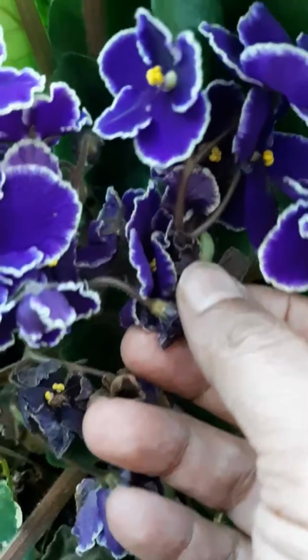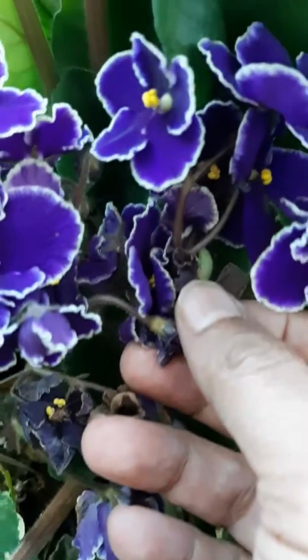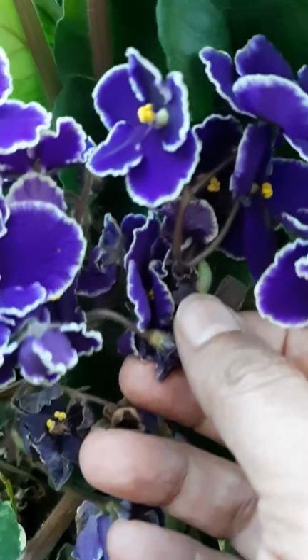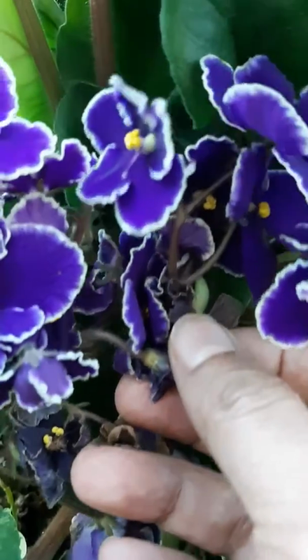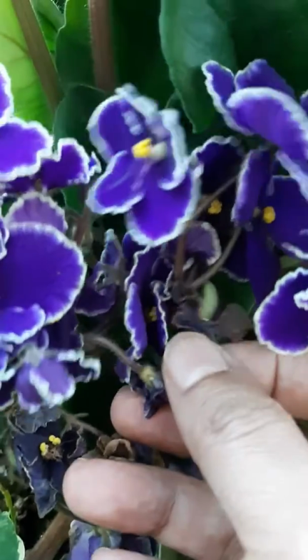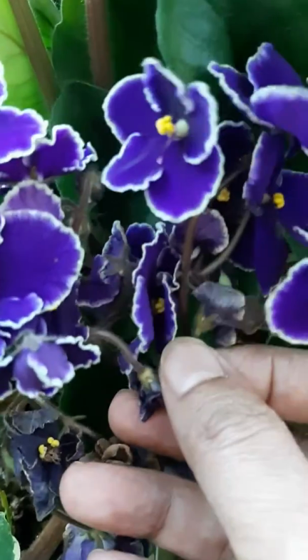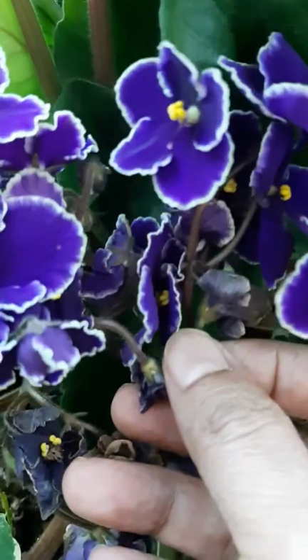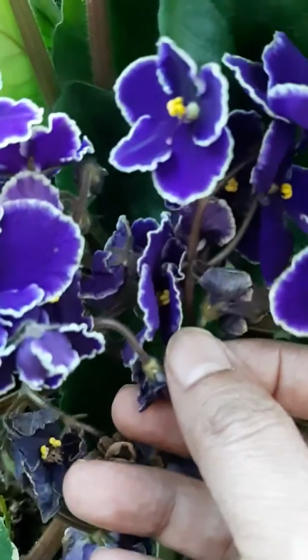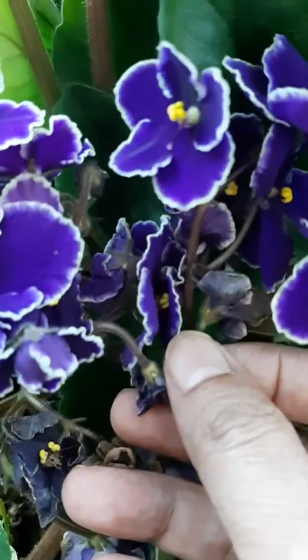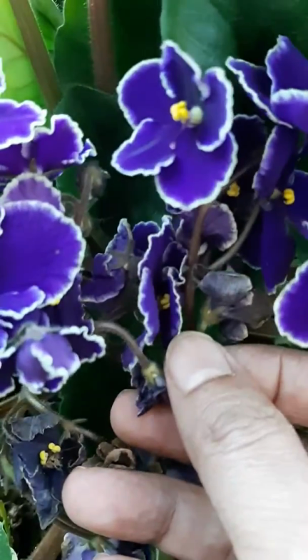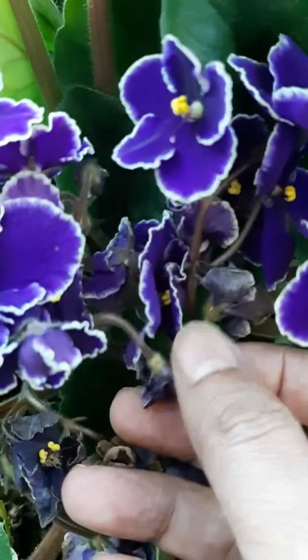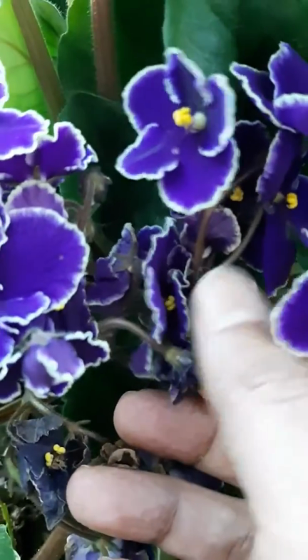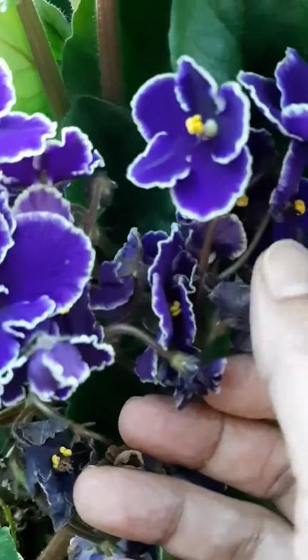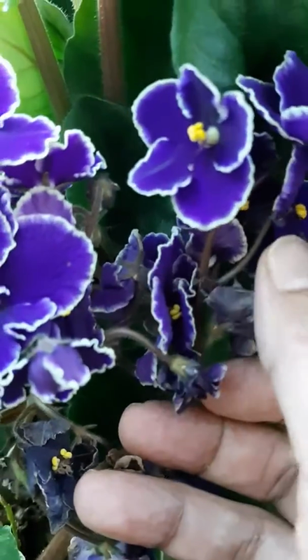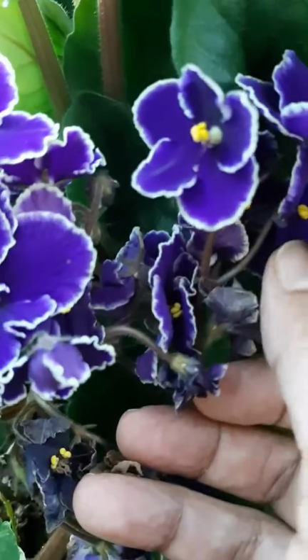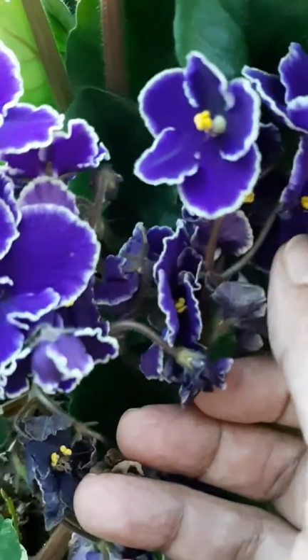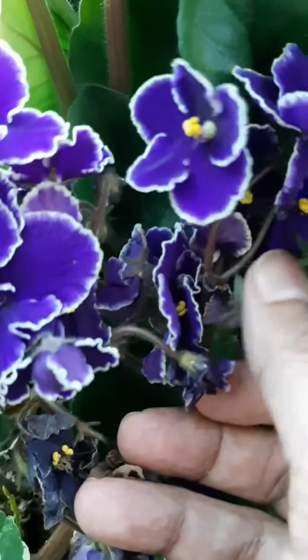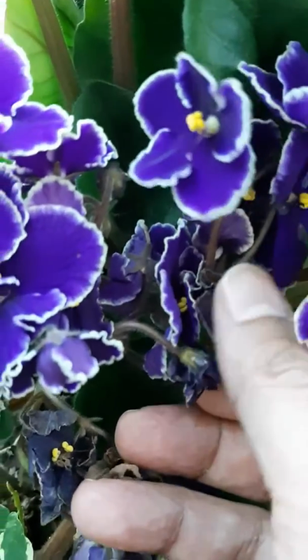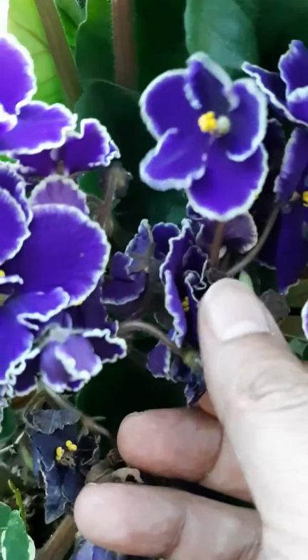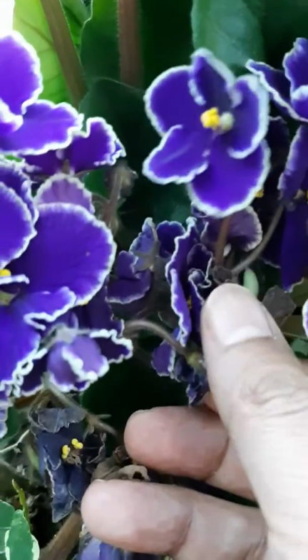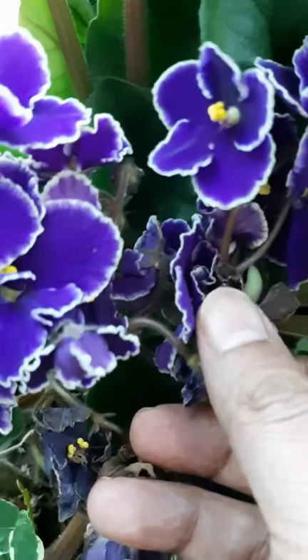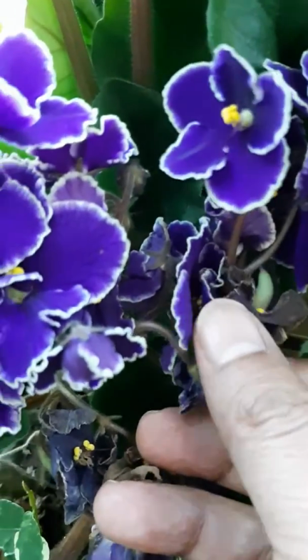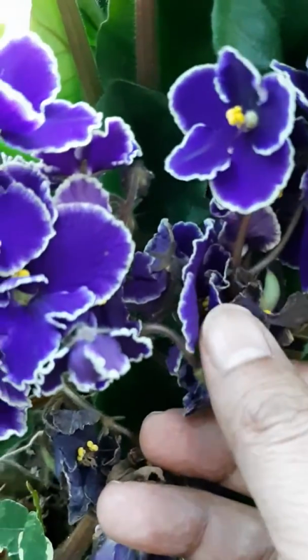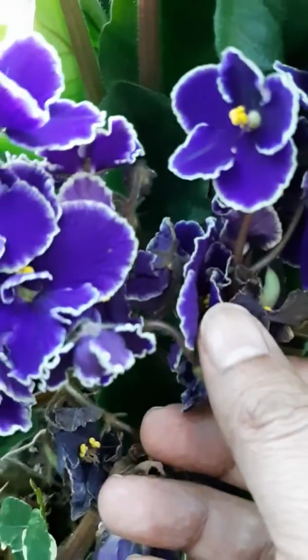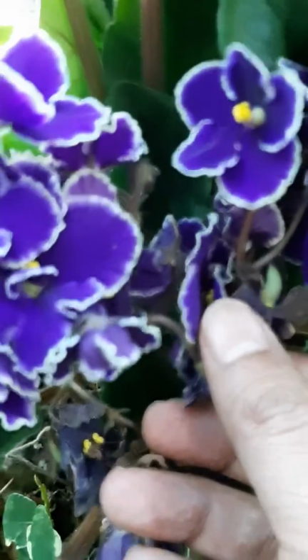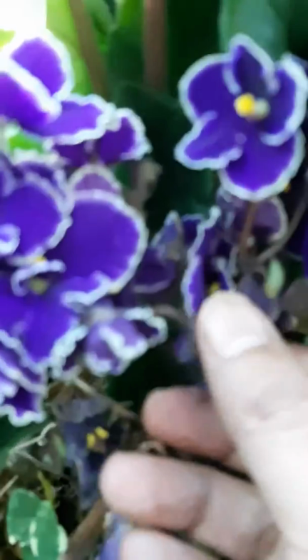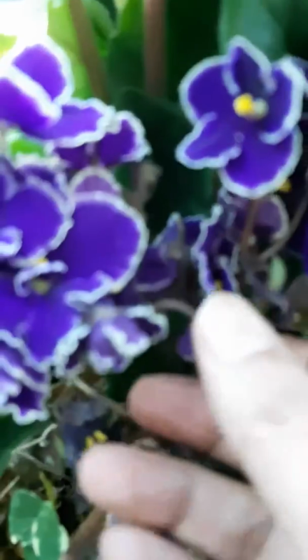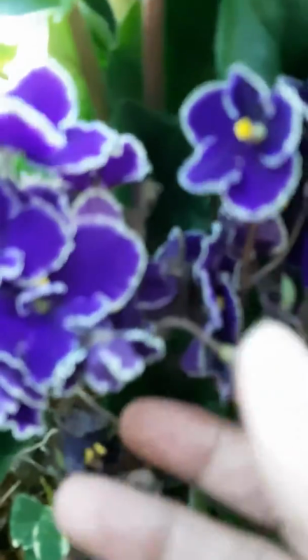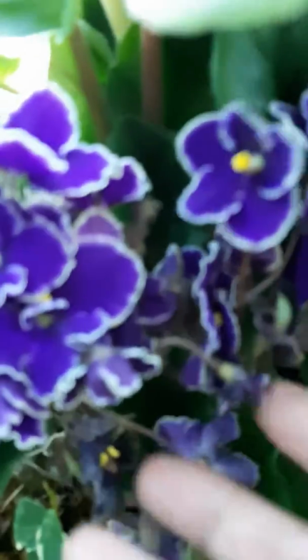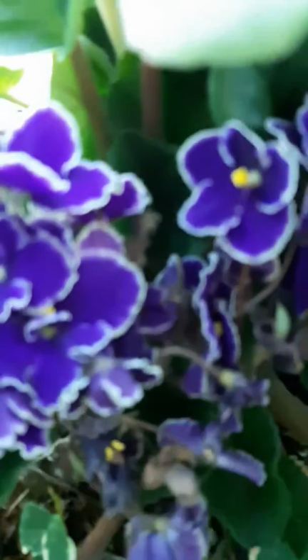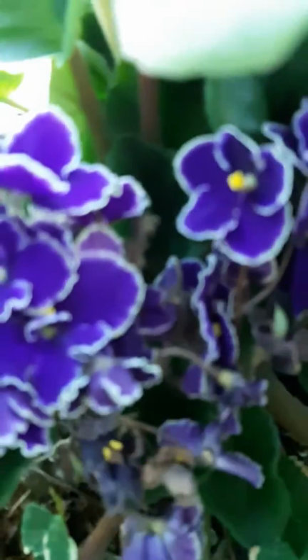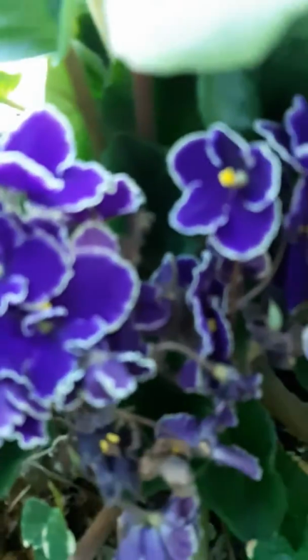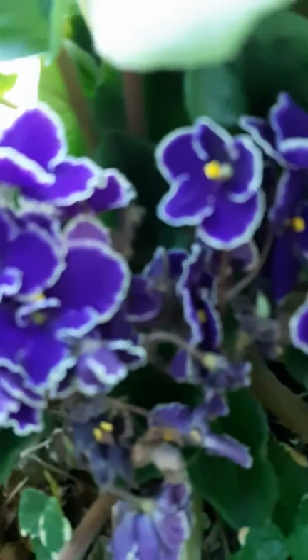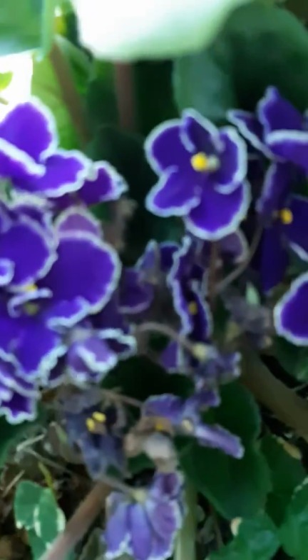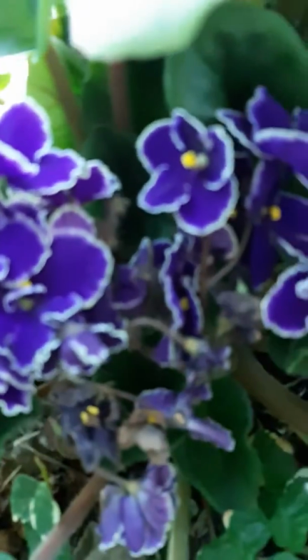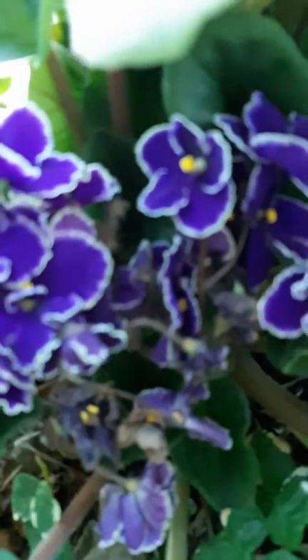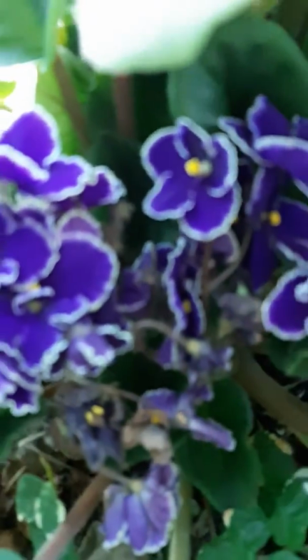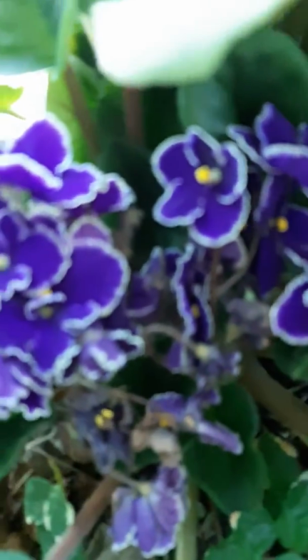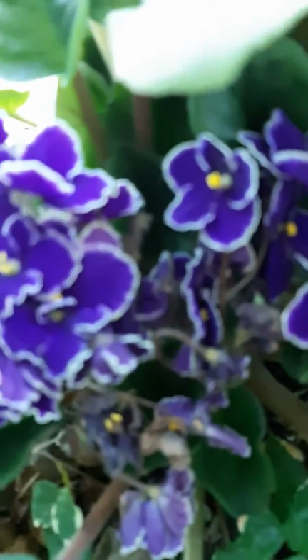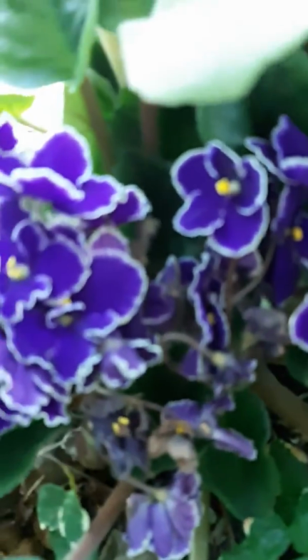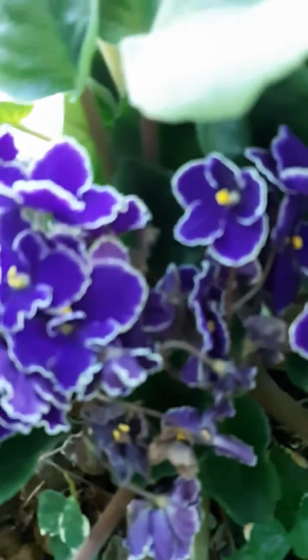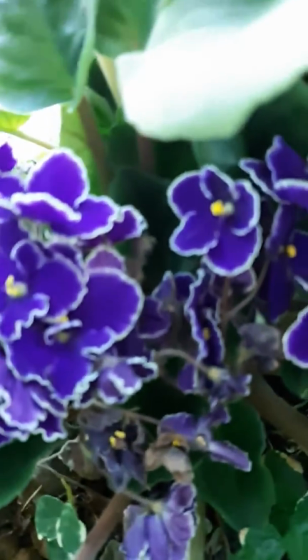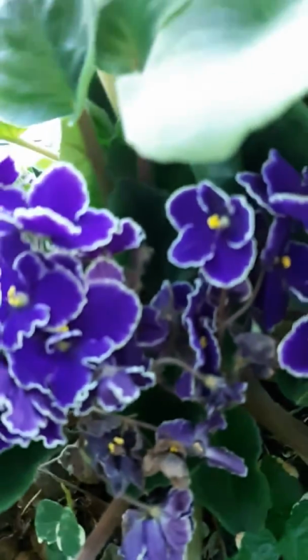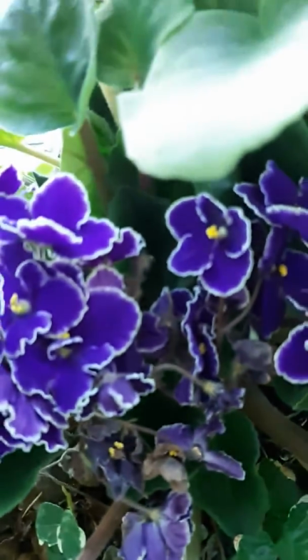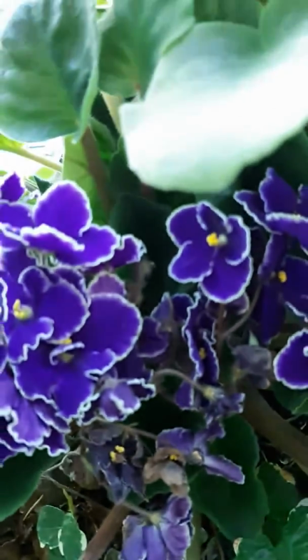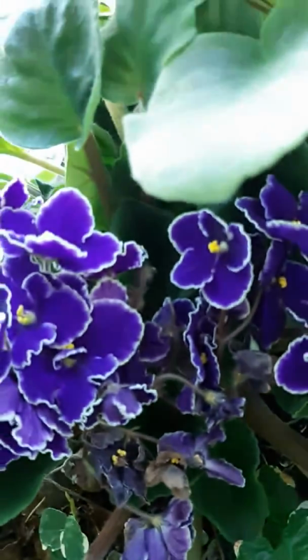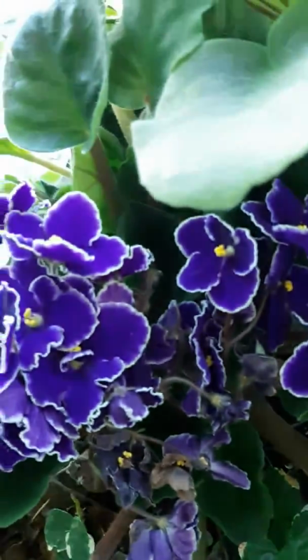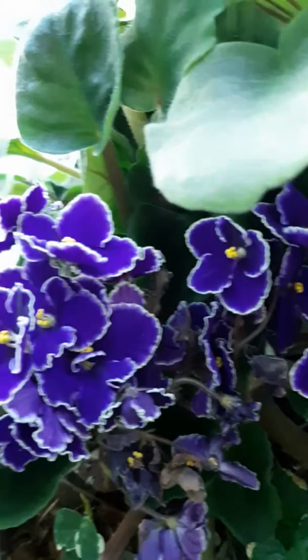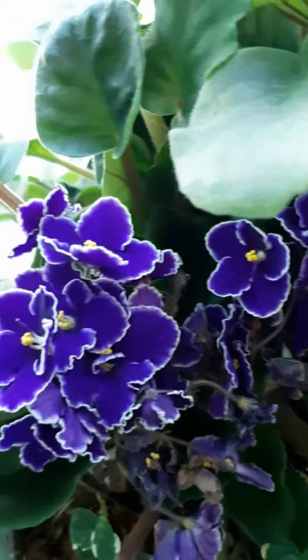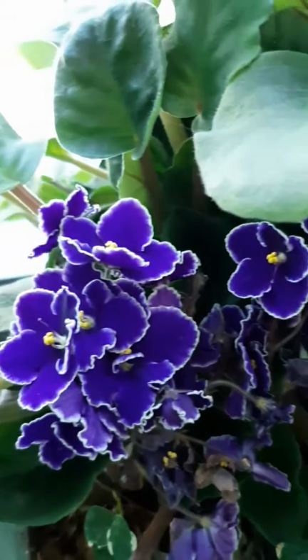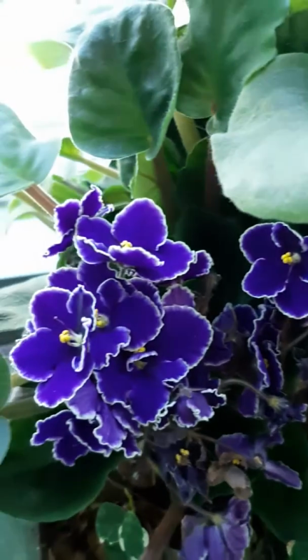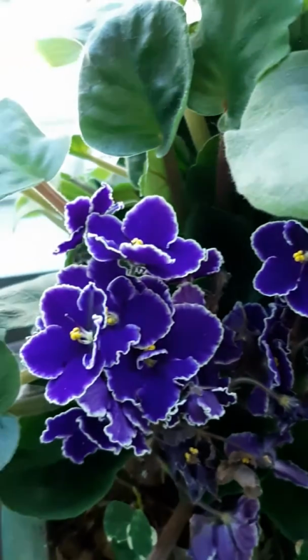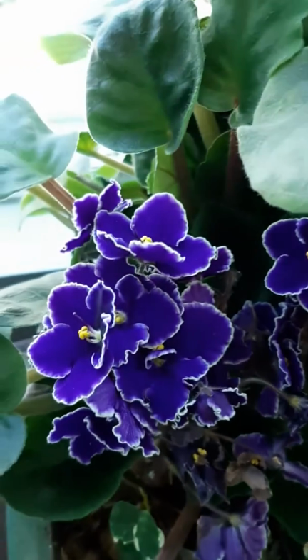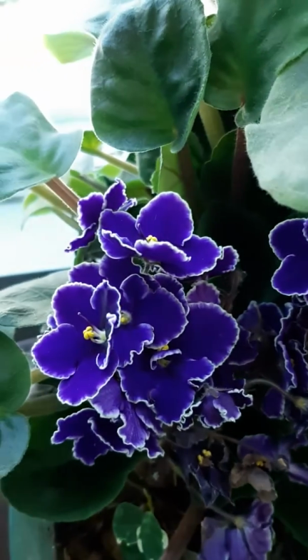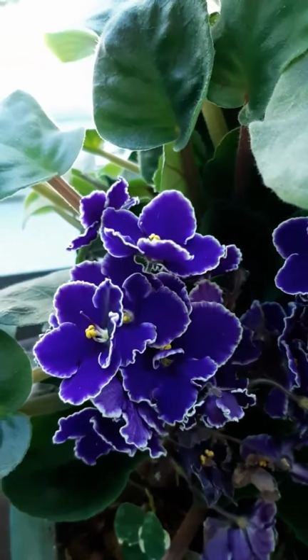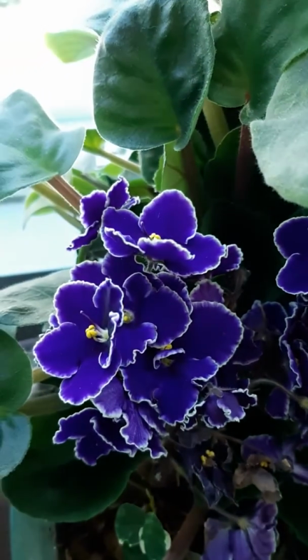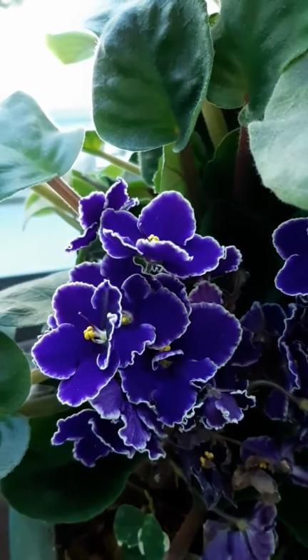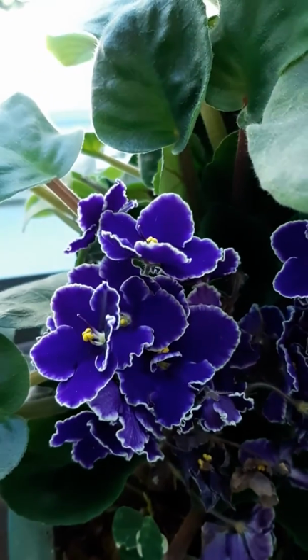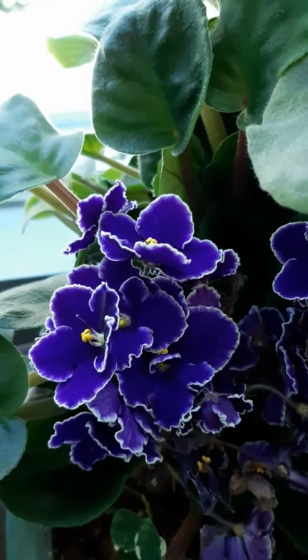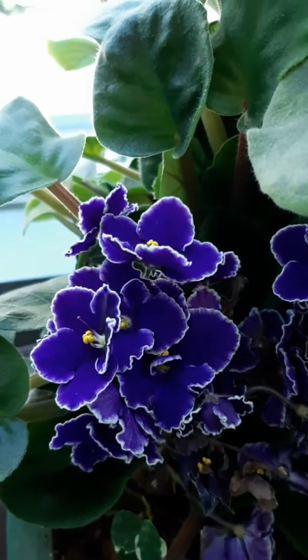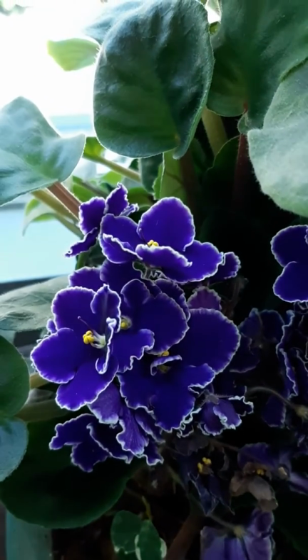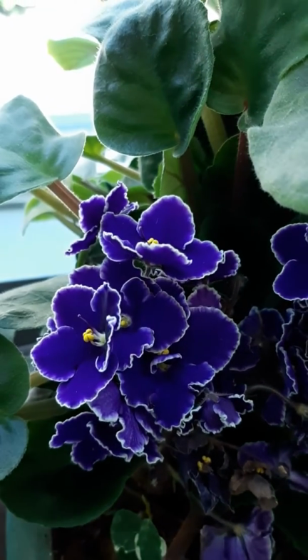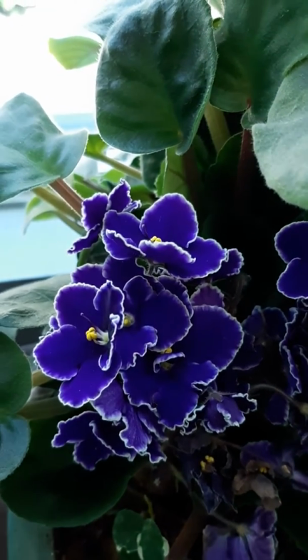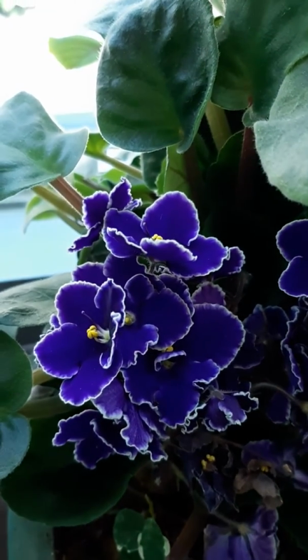But there we are. We'll see what happens with the seed pod — I'll keep you posted. Thanks for watching.